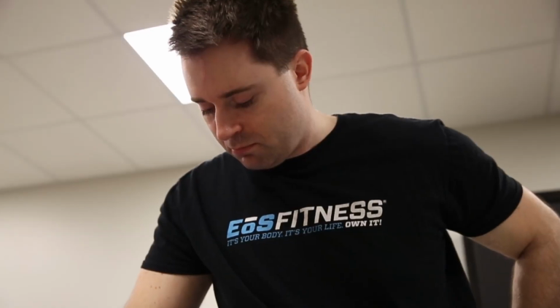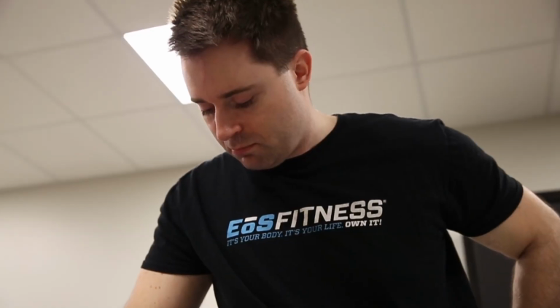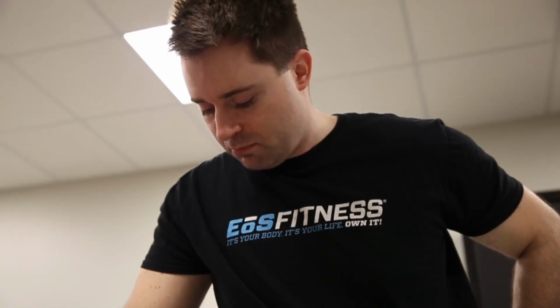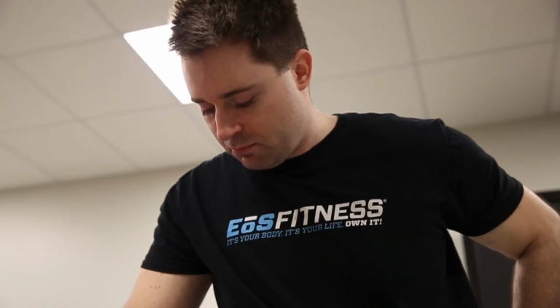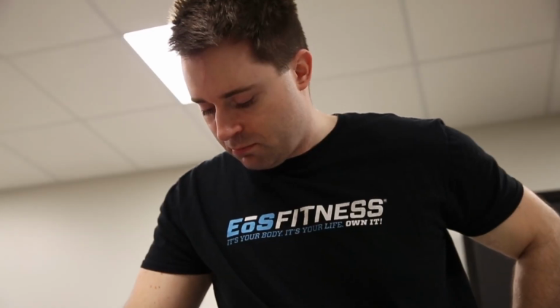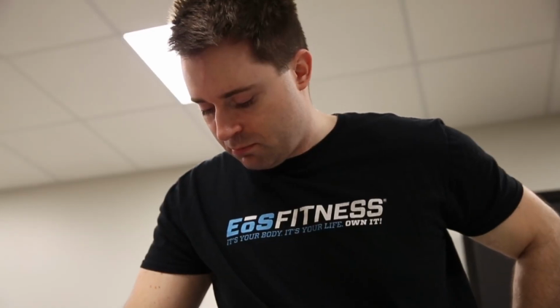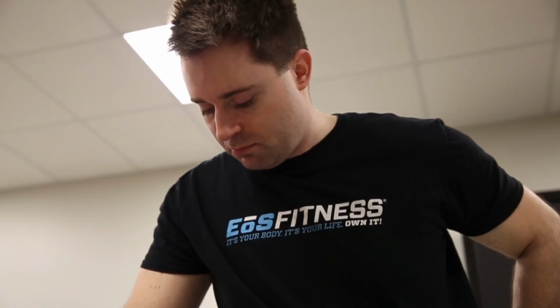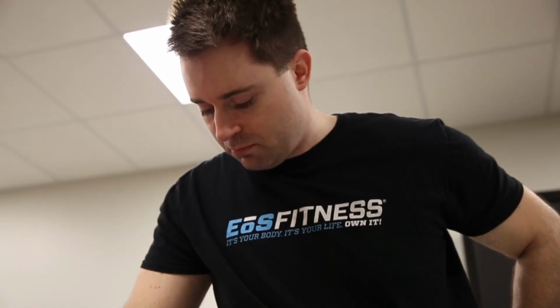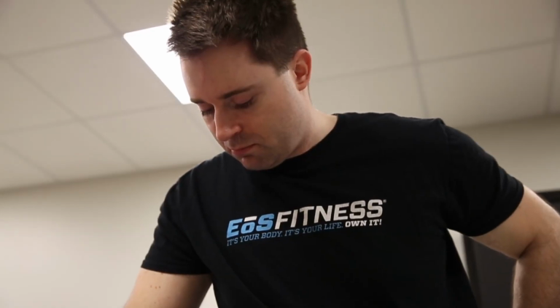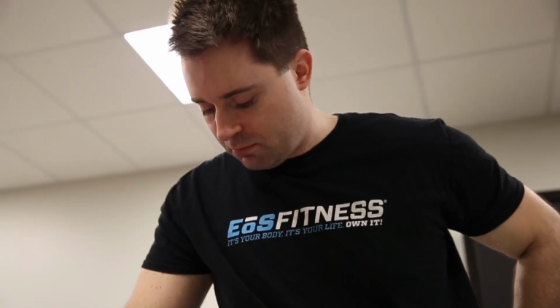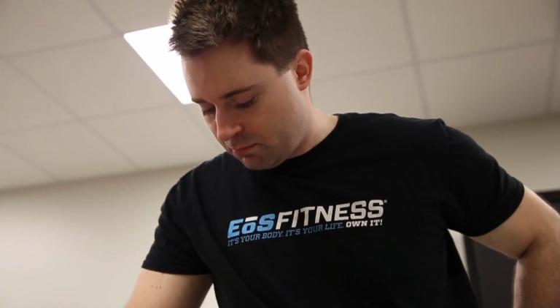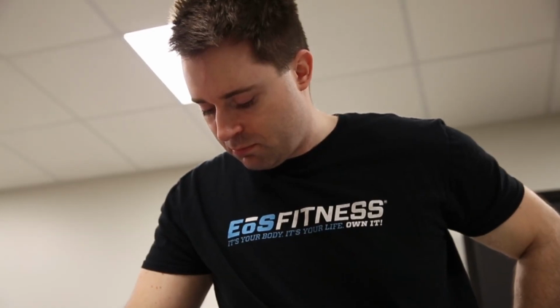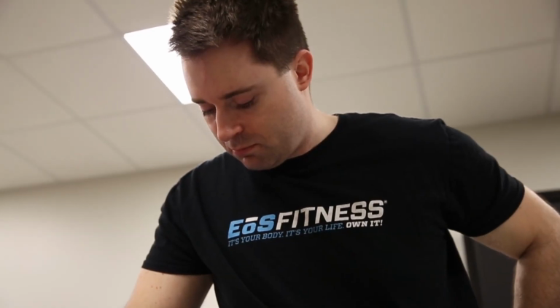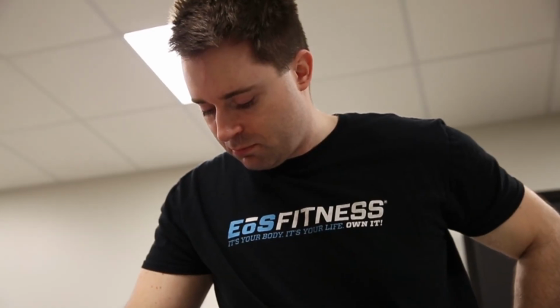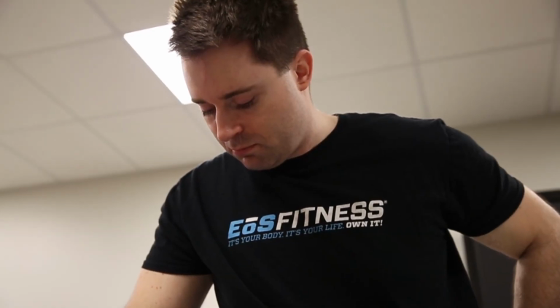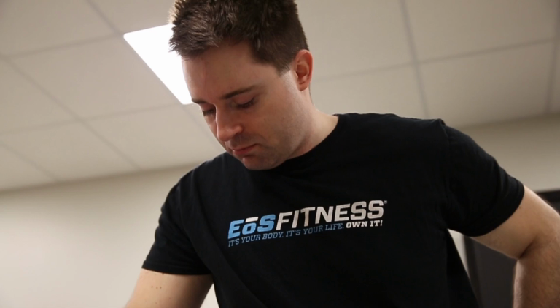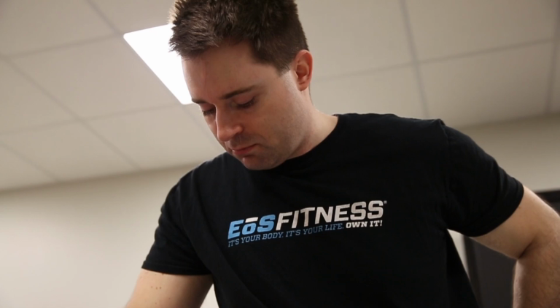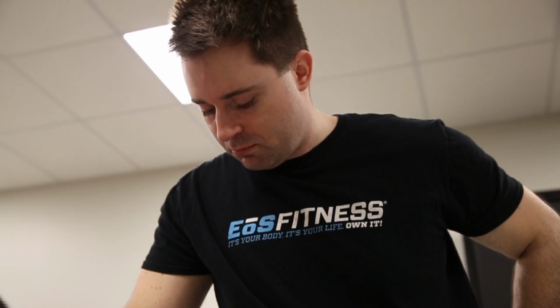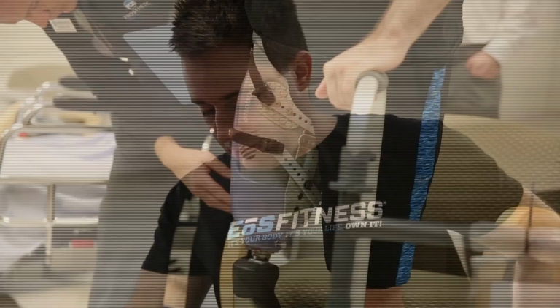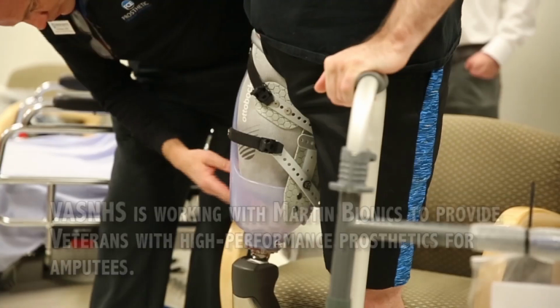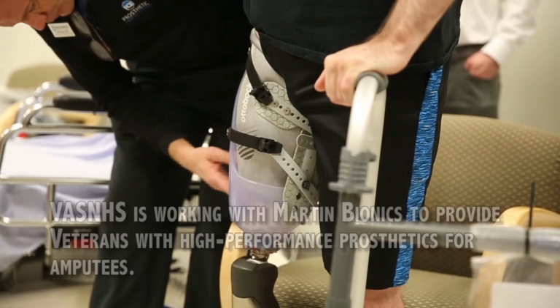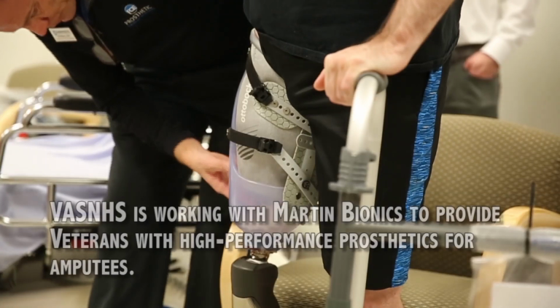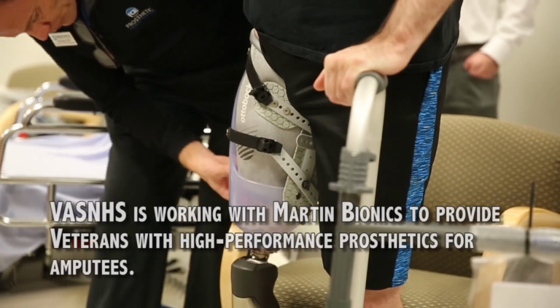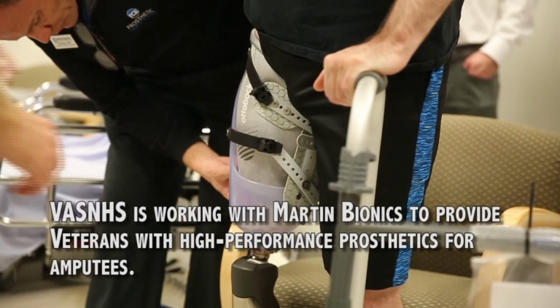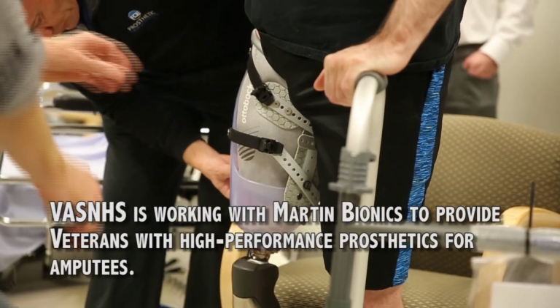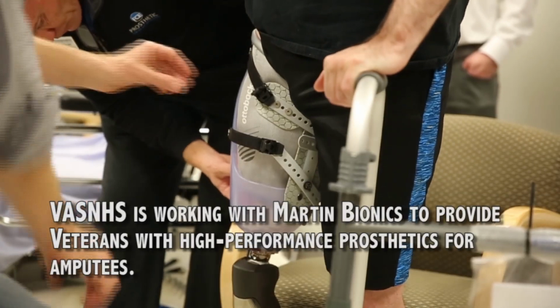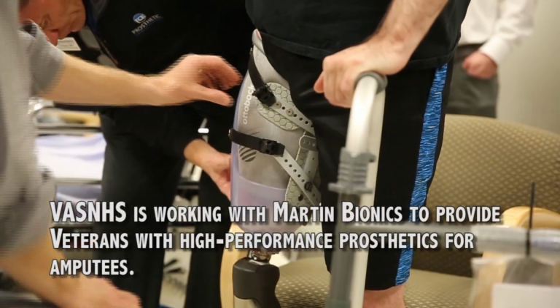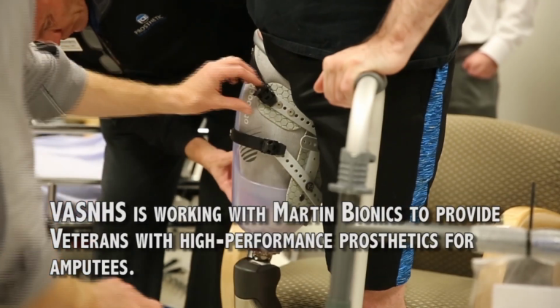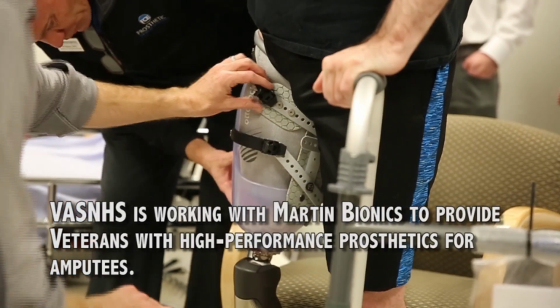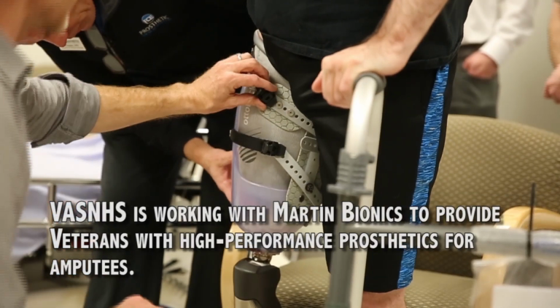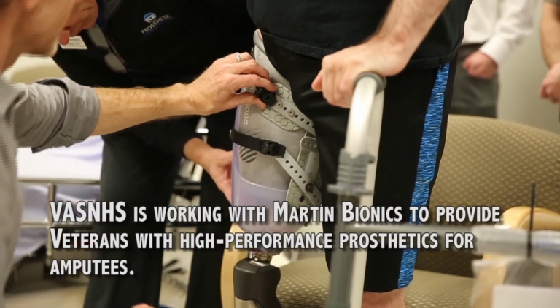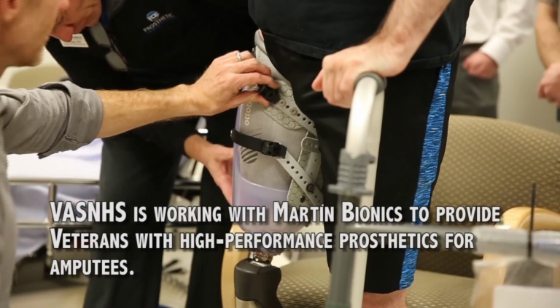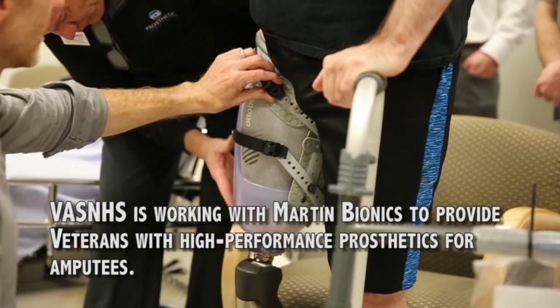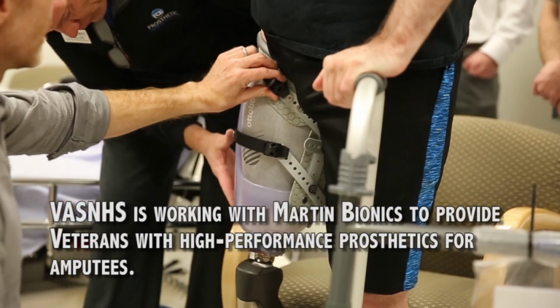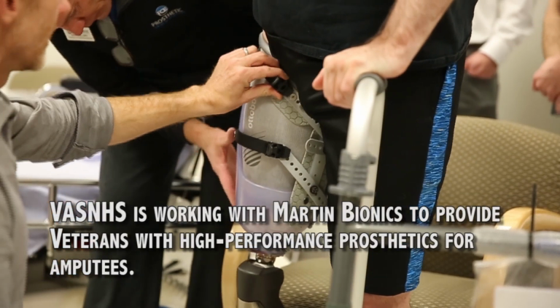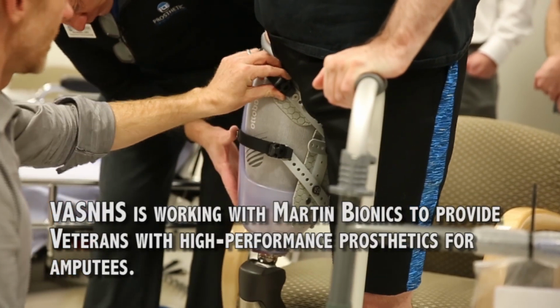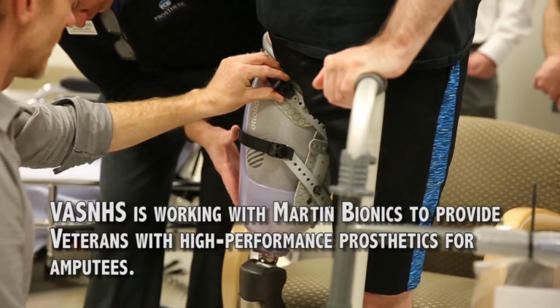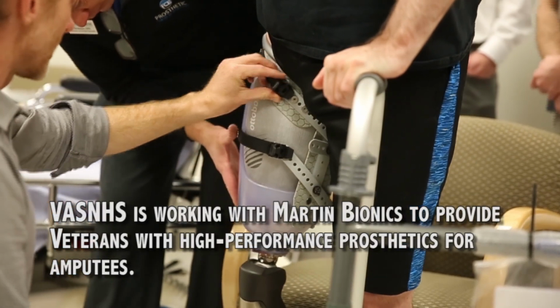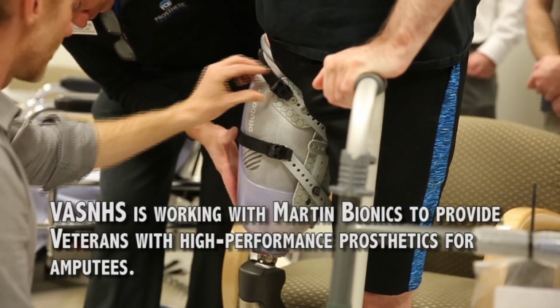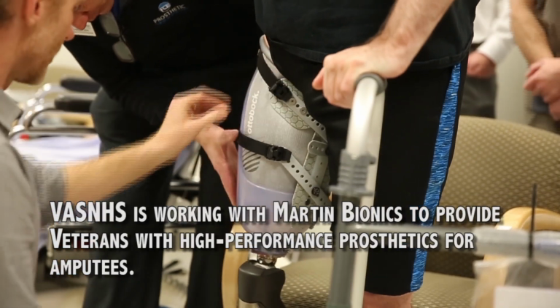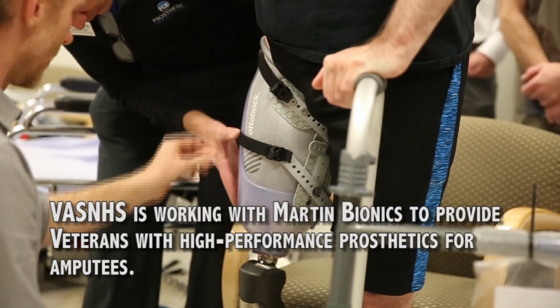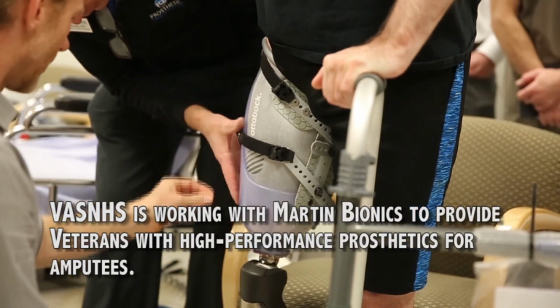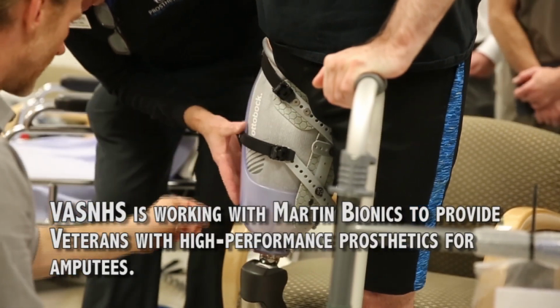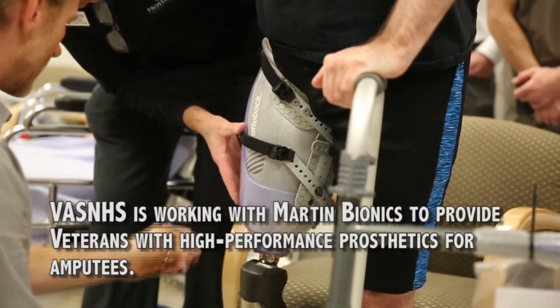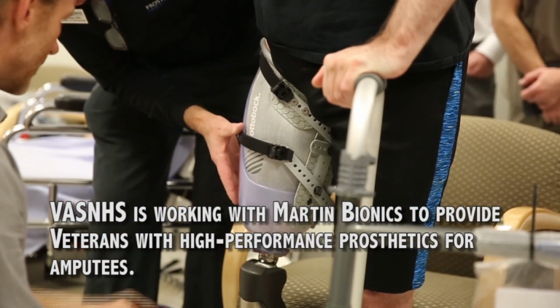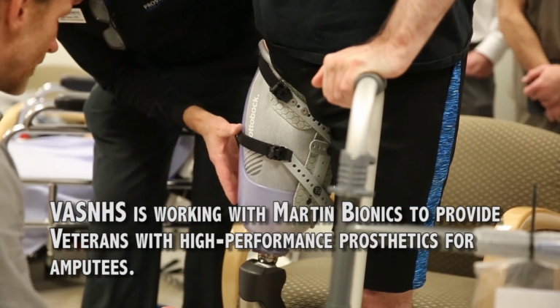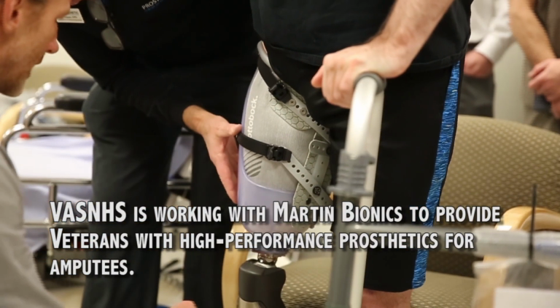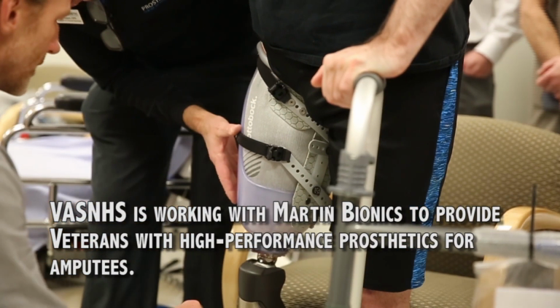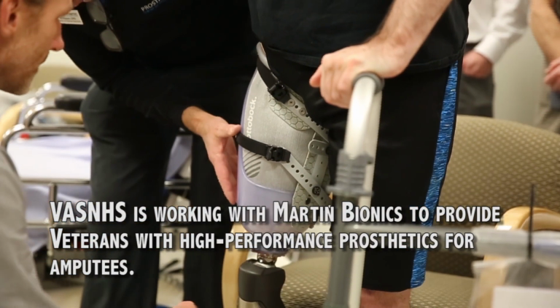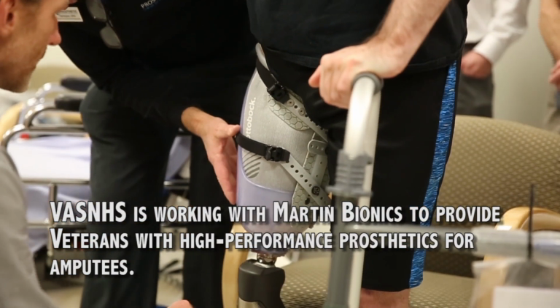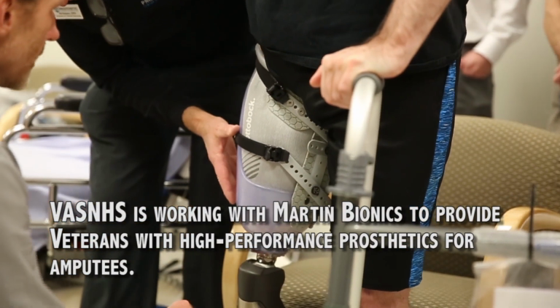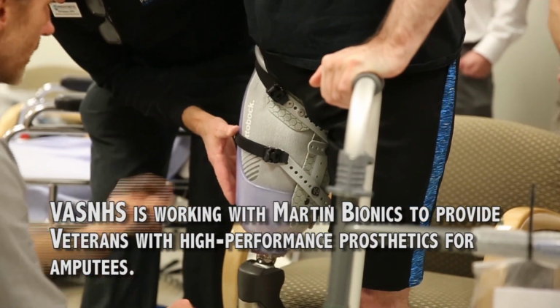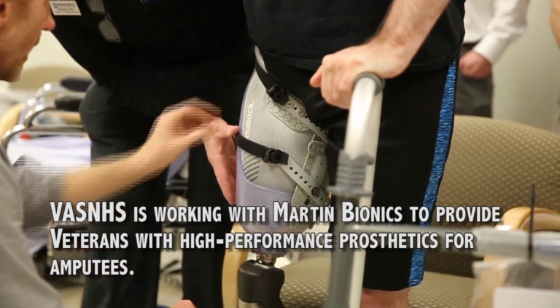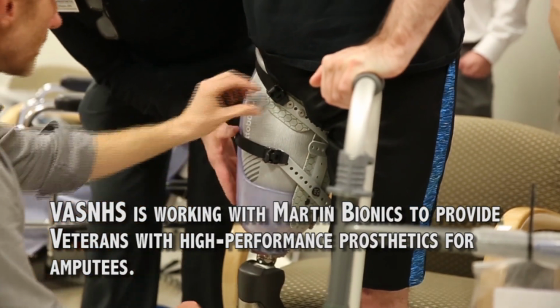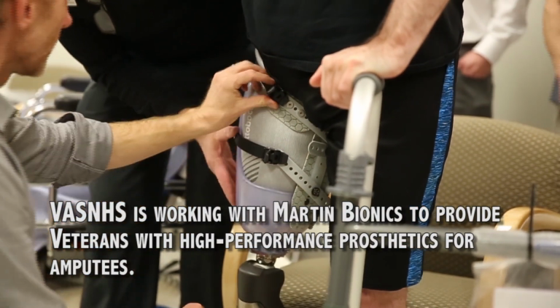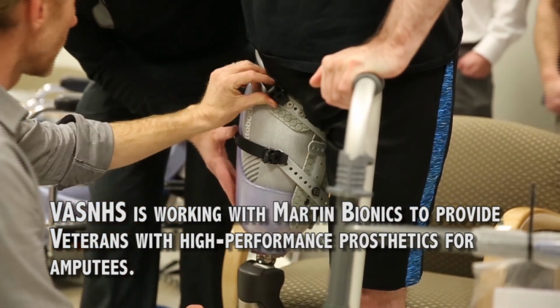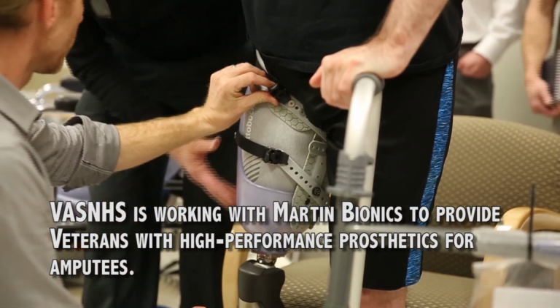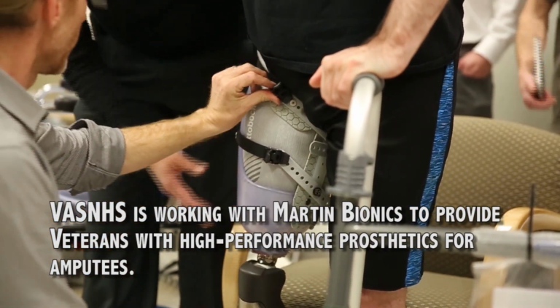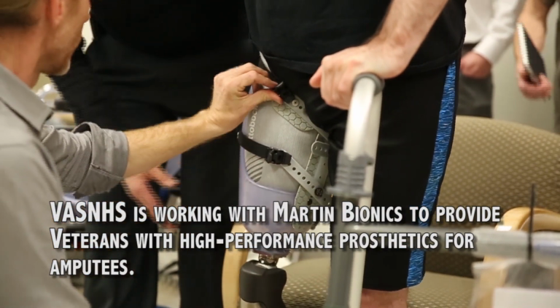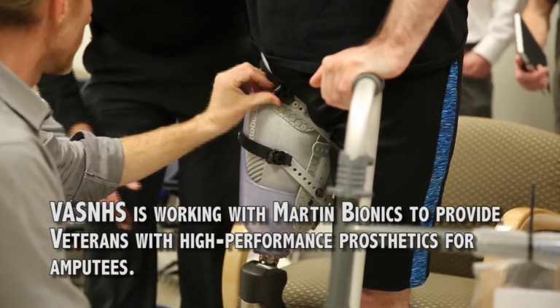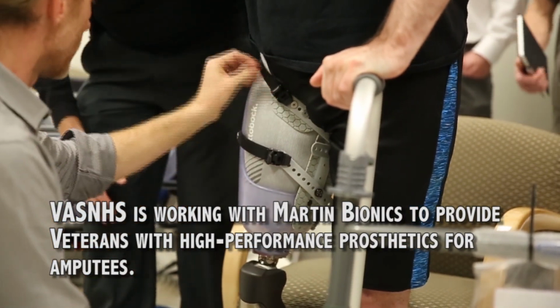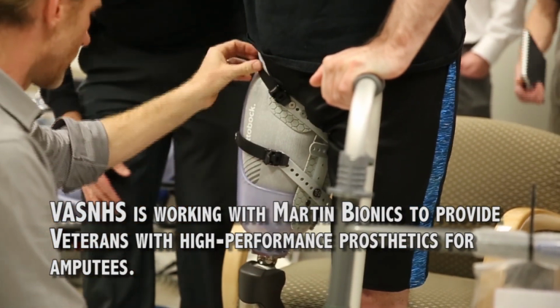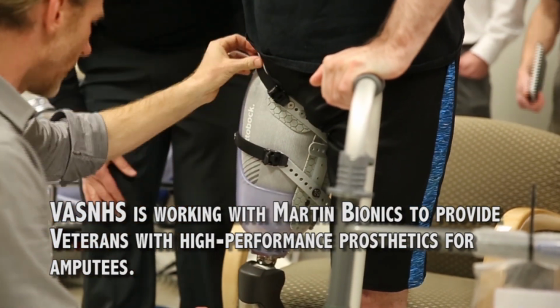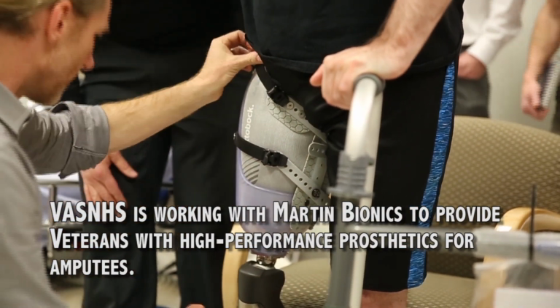So if it looks like it should, then it's probably right. If it doesn't, then that's when you know it needs to be changed. Actually looks pretty good so far.